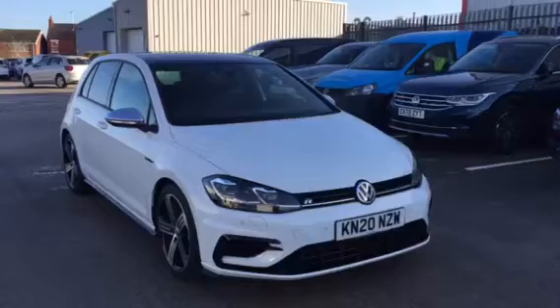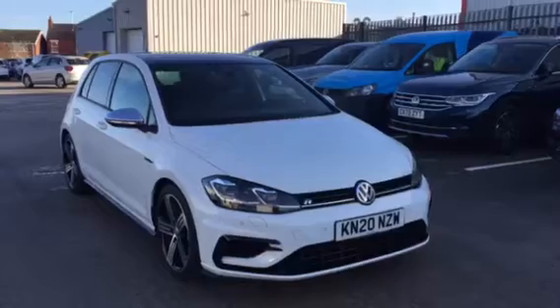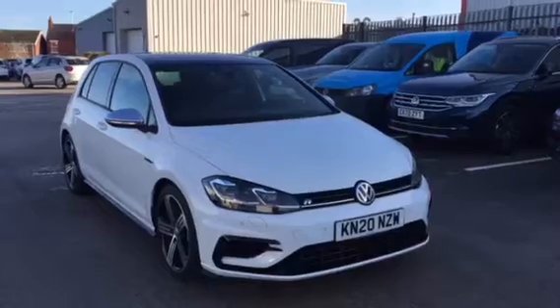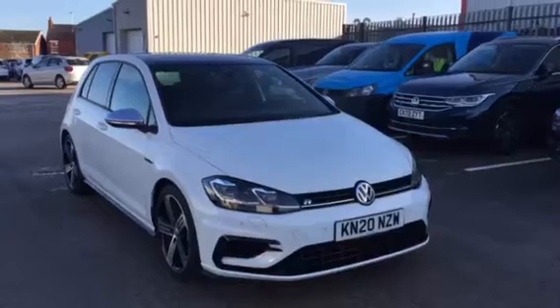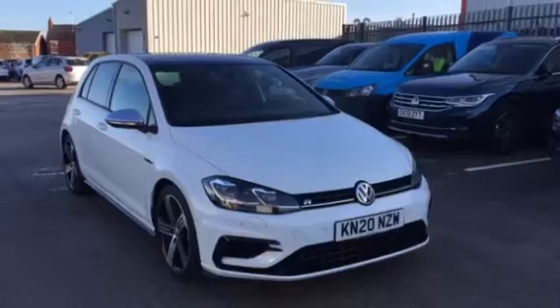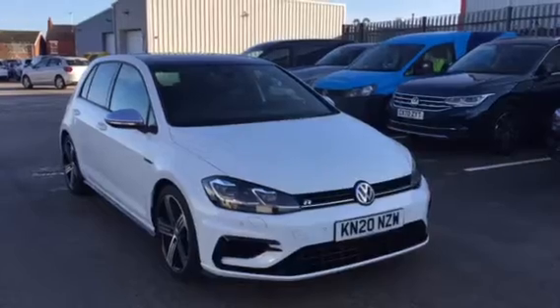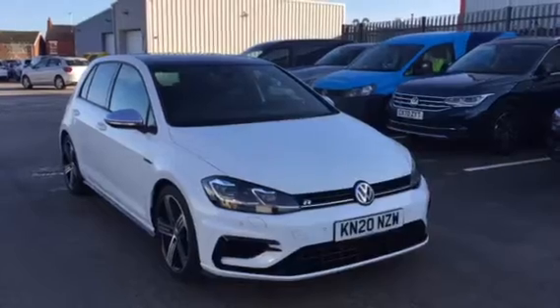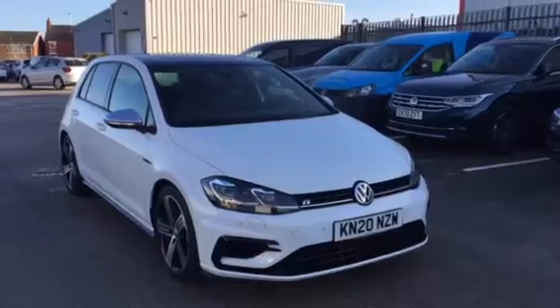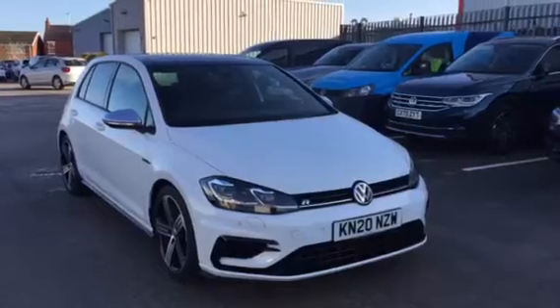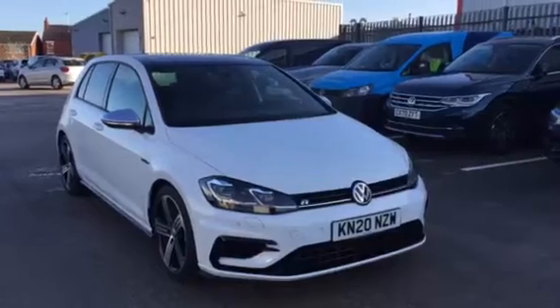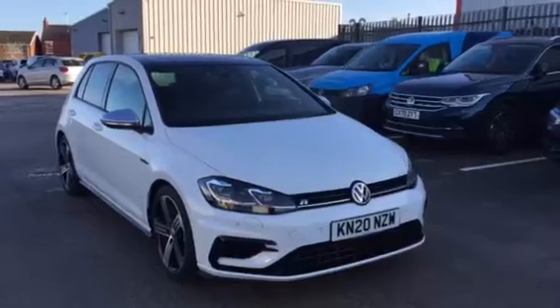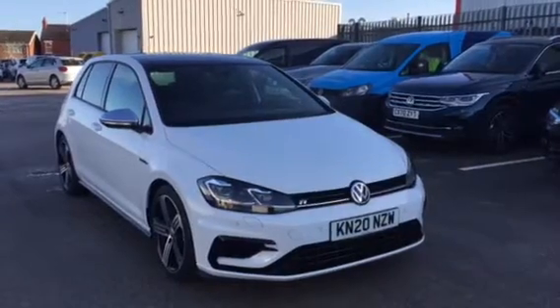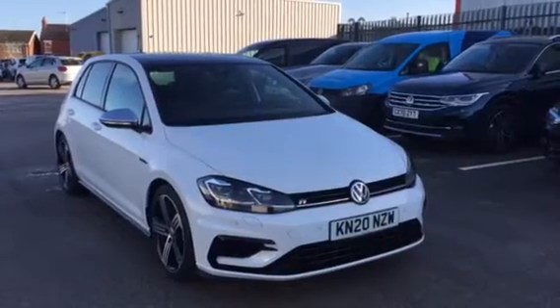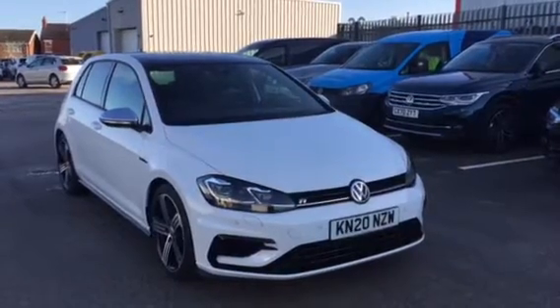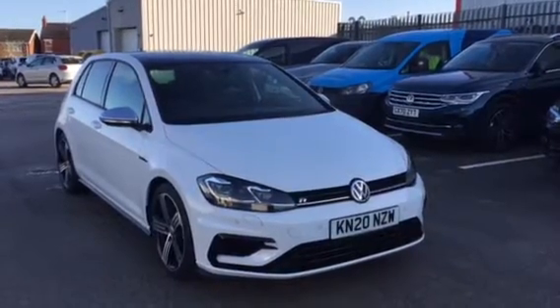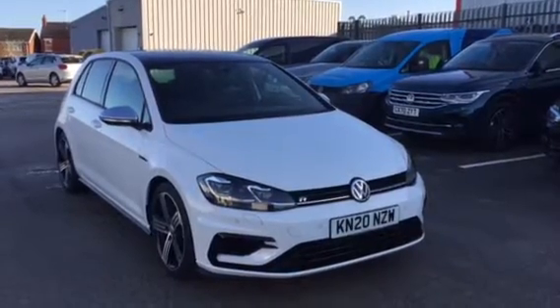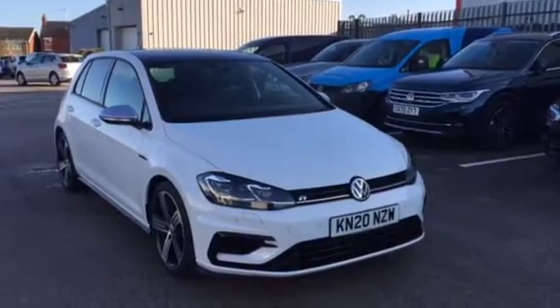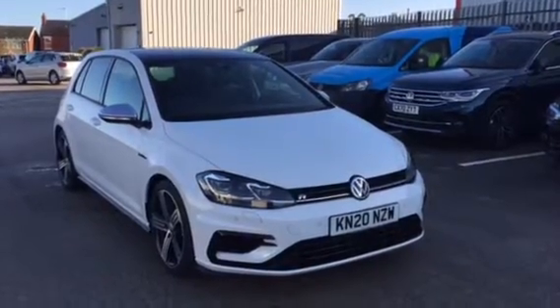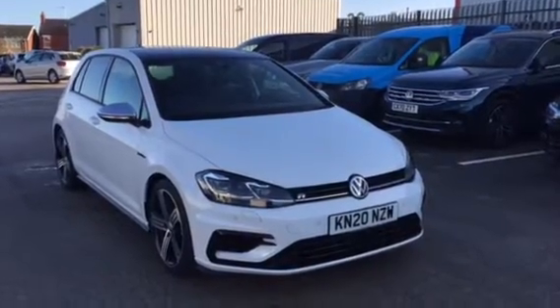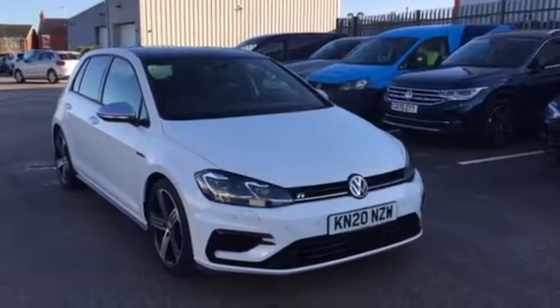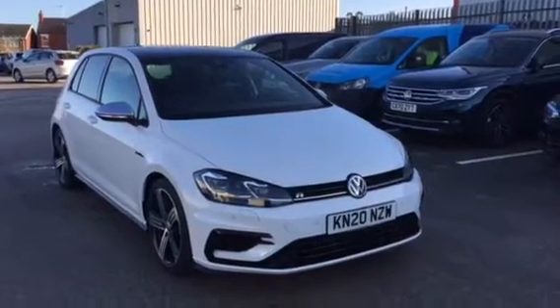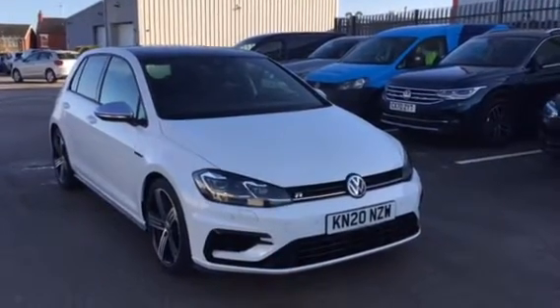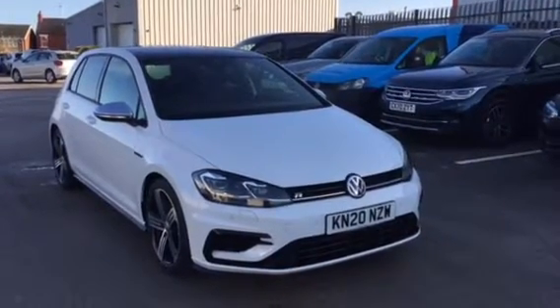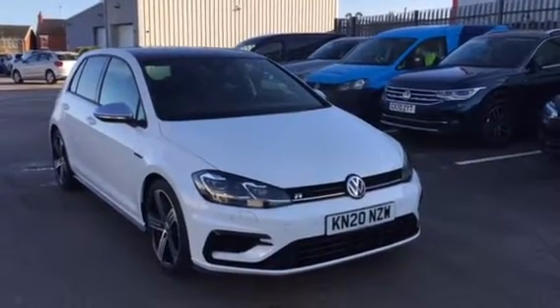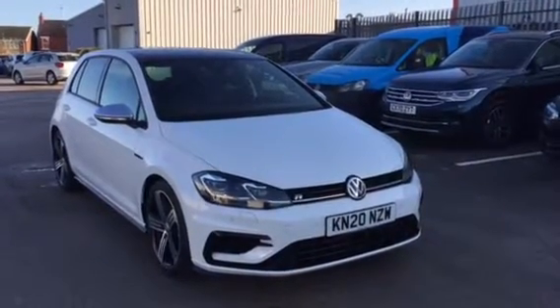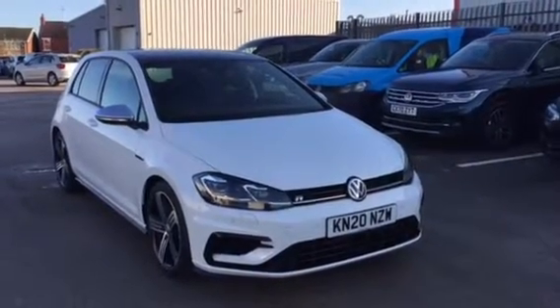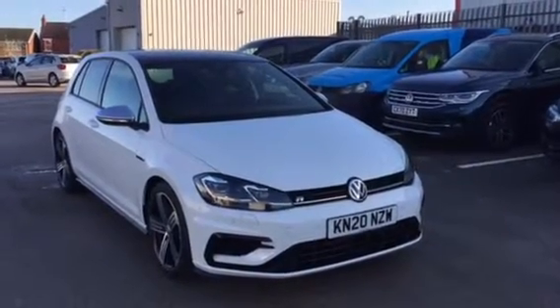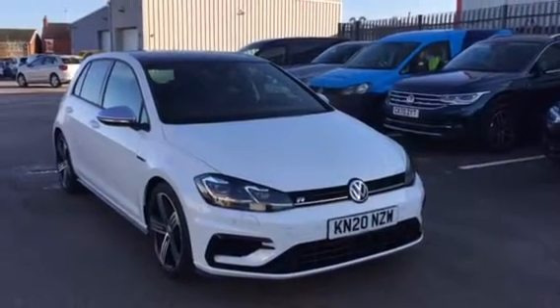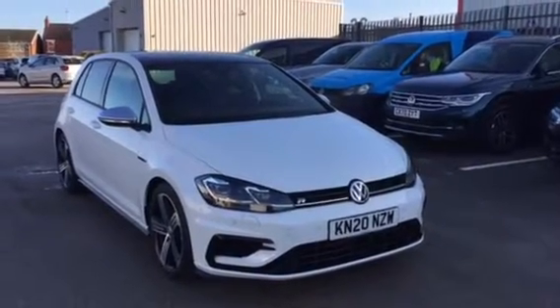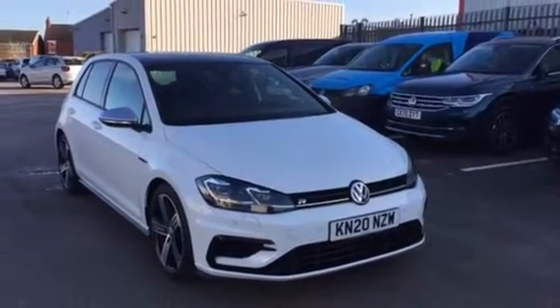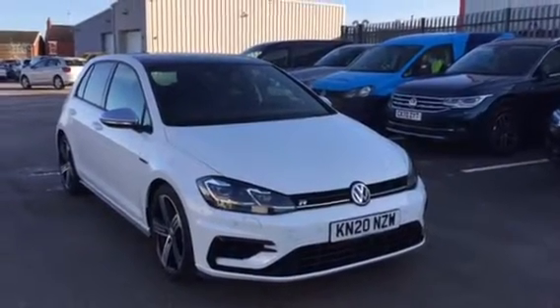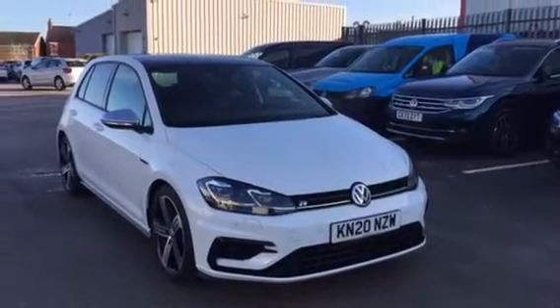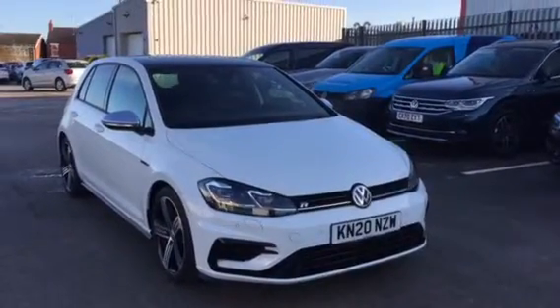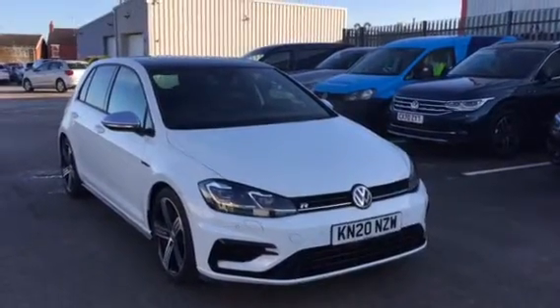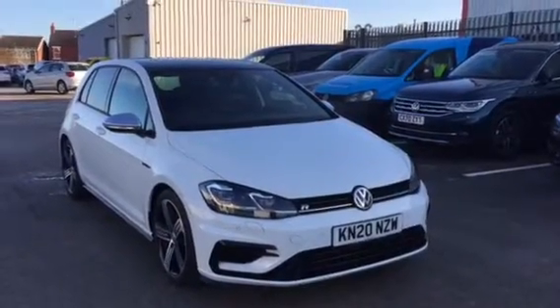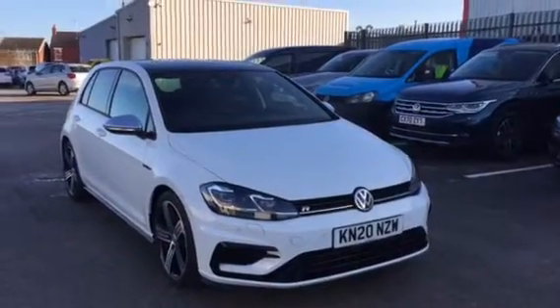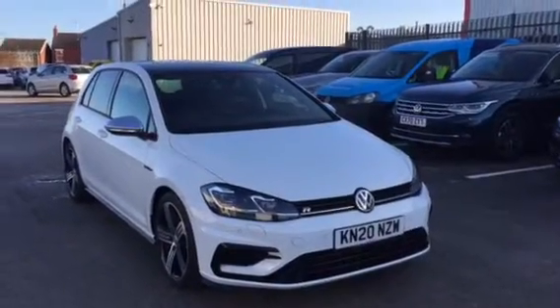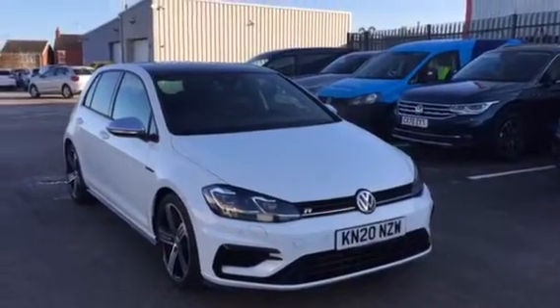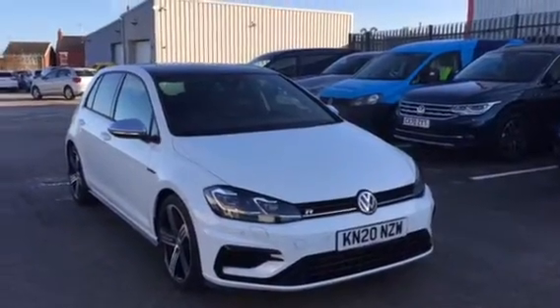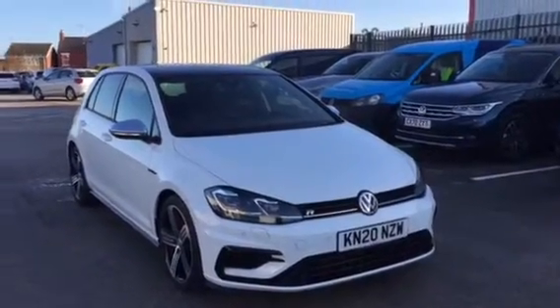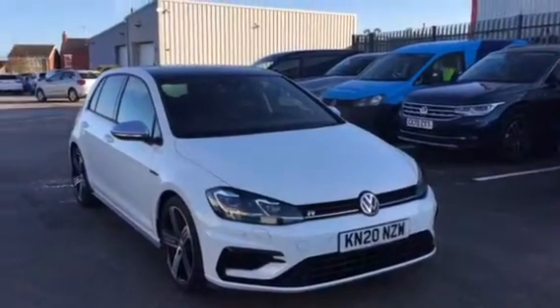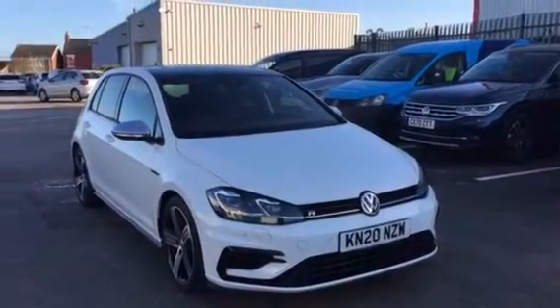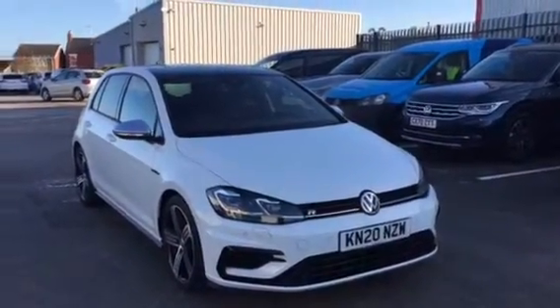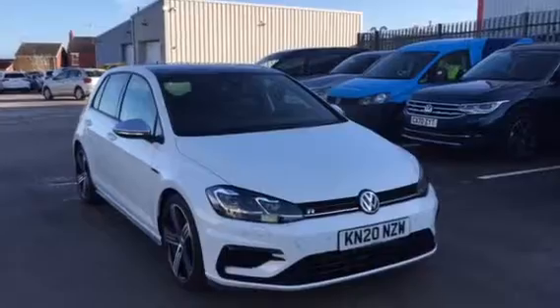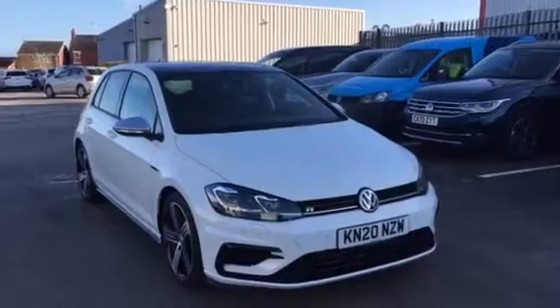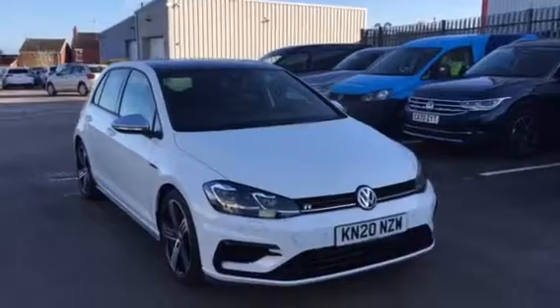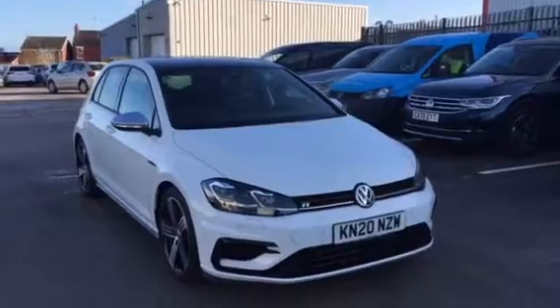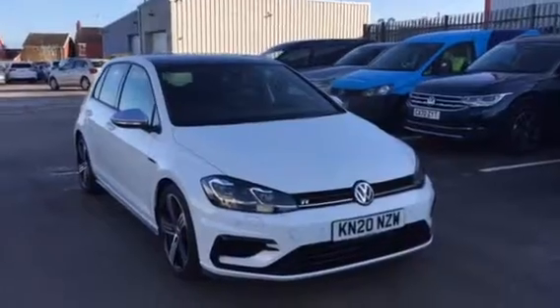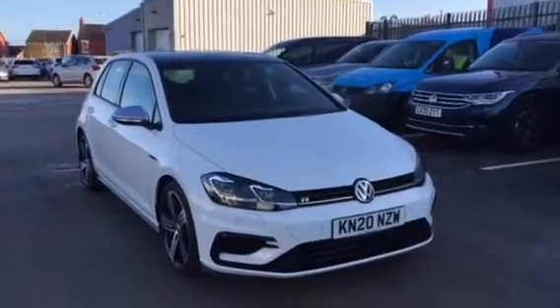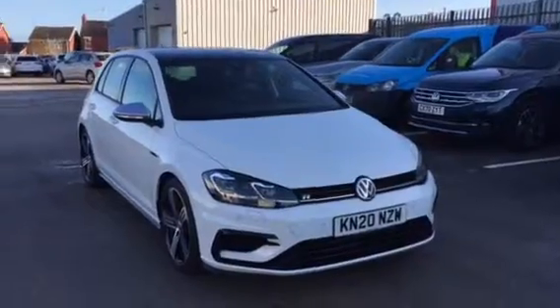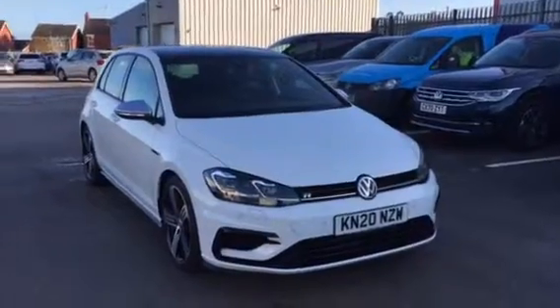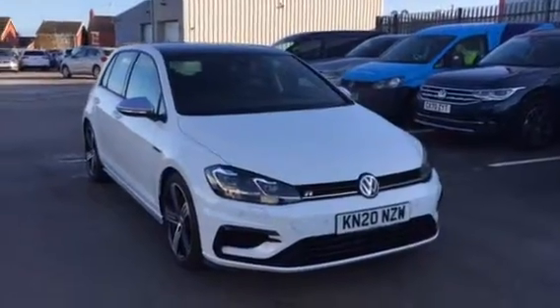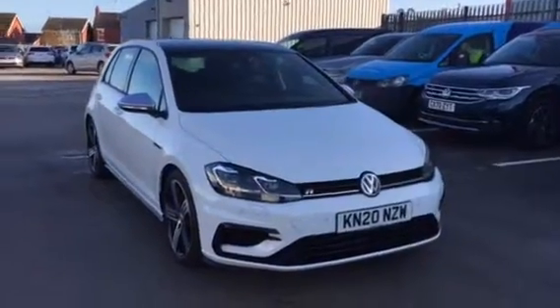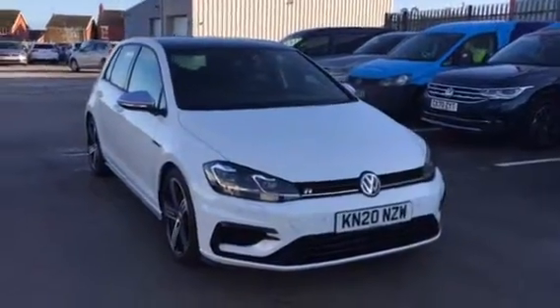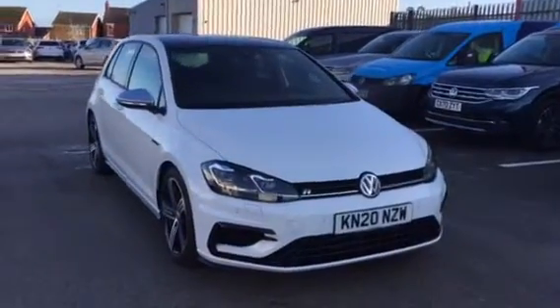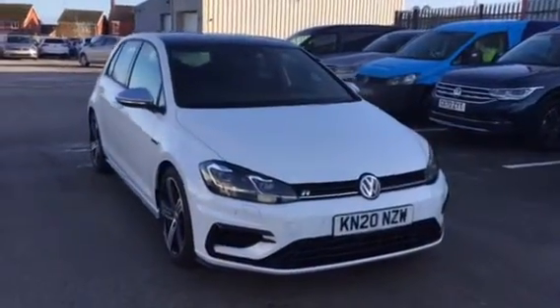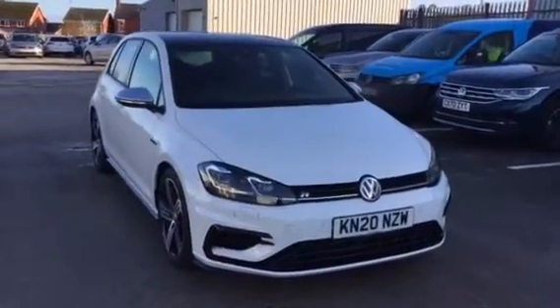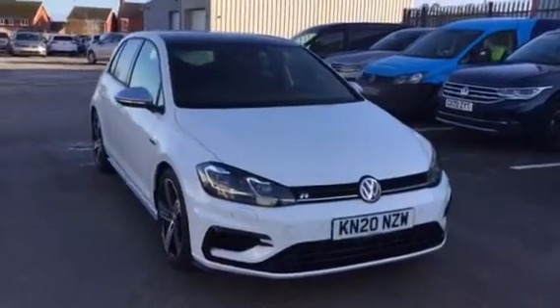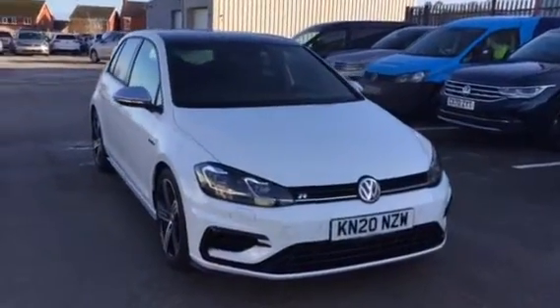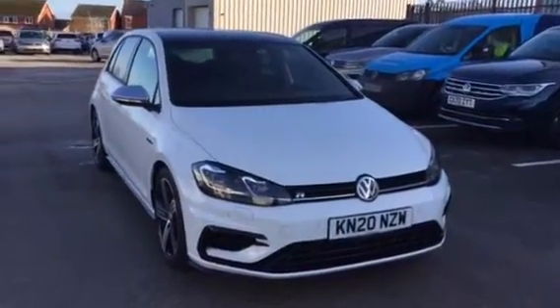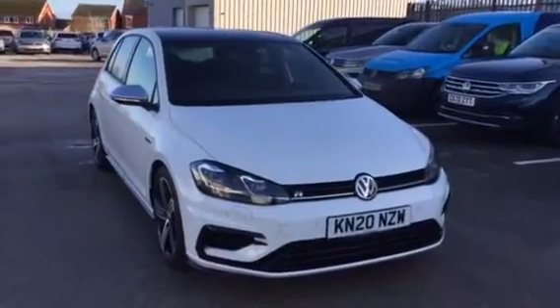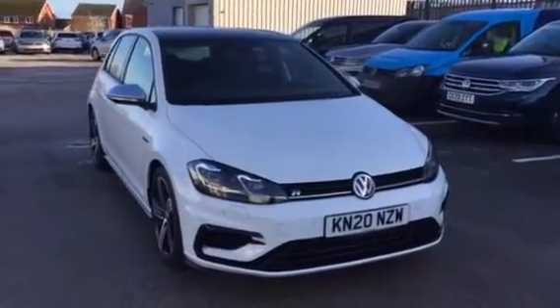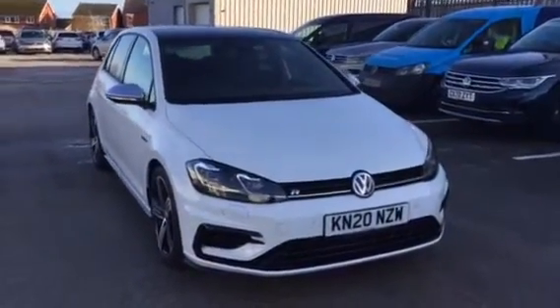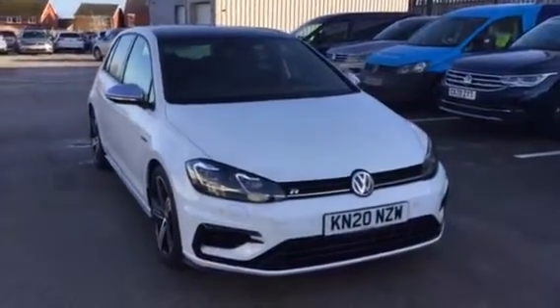Hi, my name is Youssef, Sales Executive here at Wrecks & Volkswagen, and I'm going to be showing you around this five-door Golf R DSG finished in pure white we have on sale here.